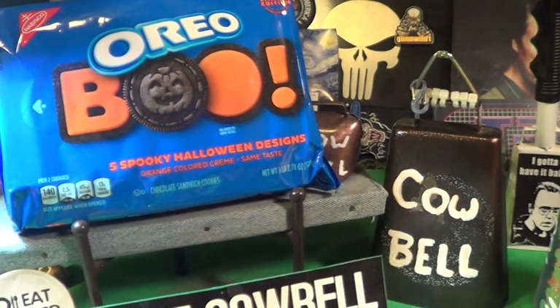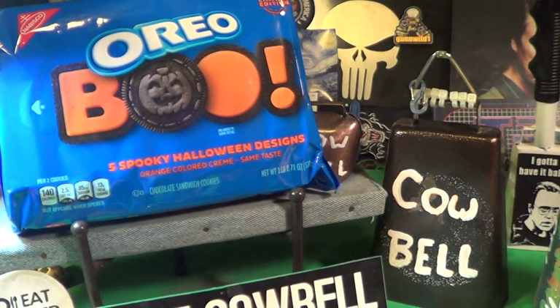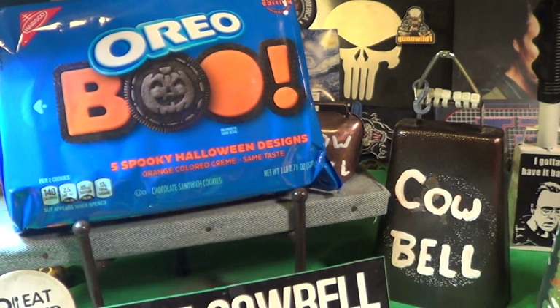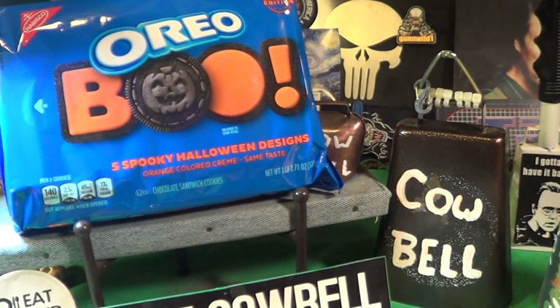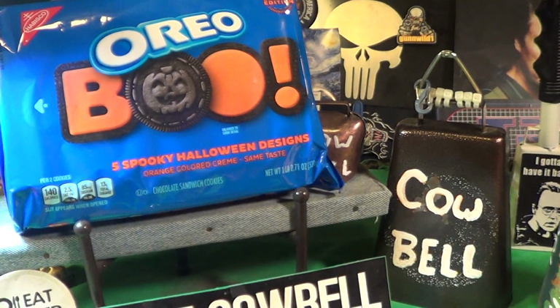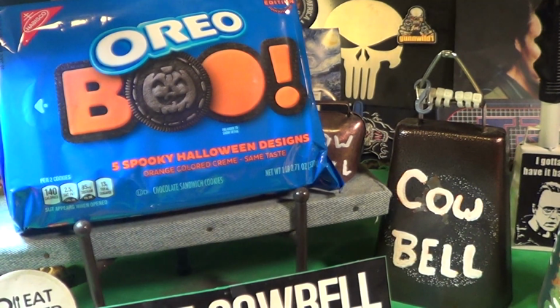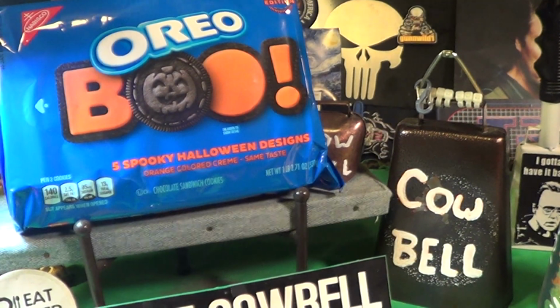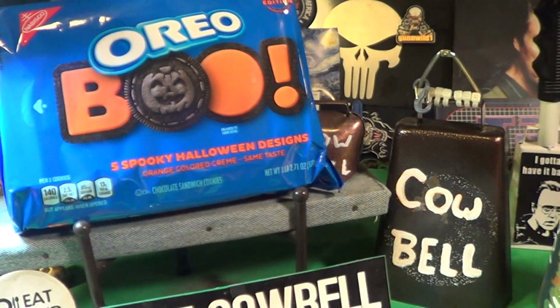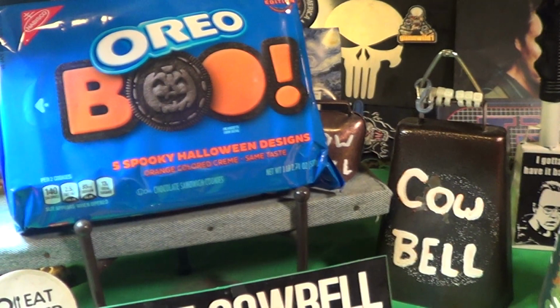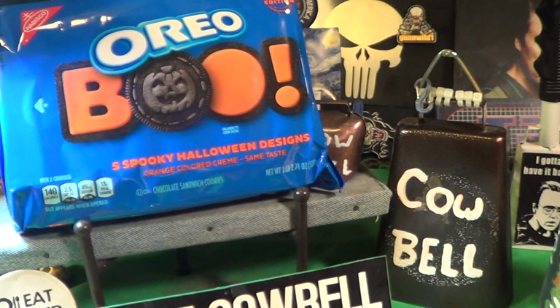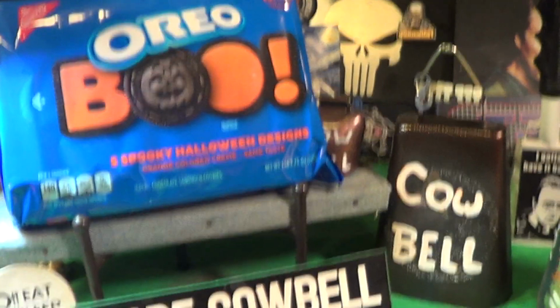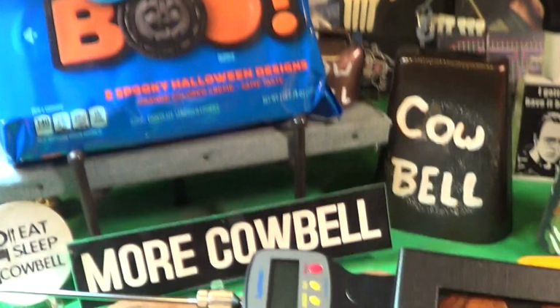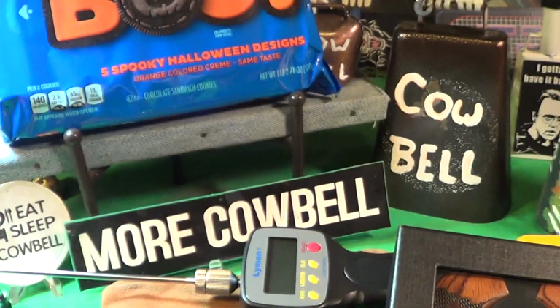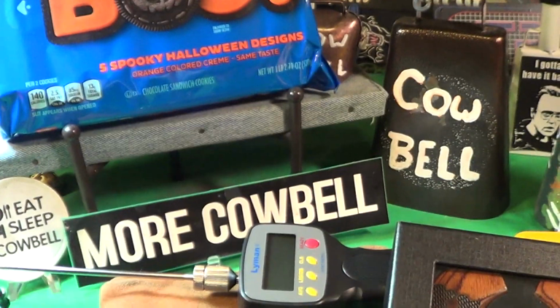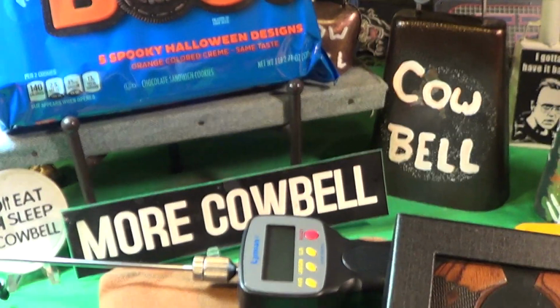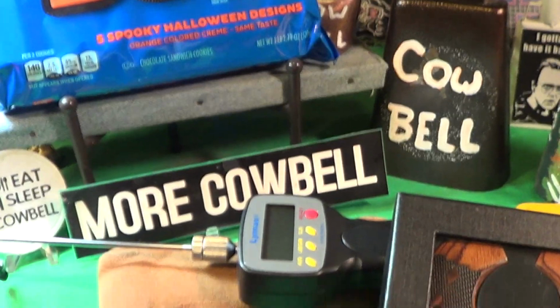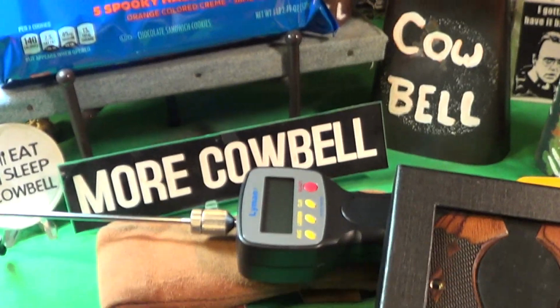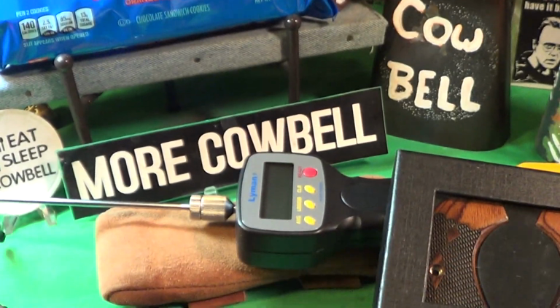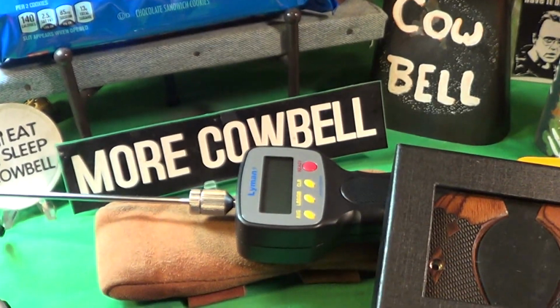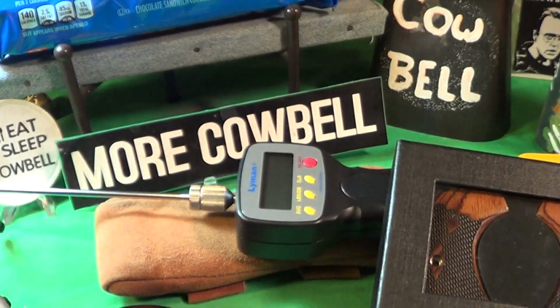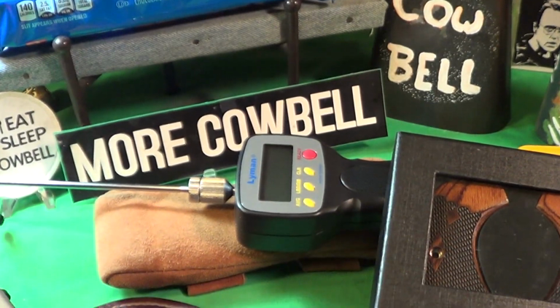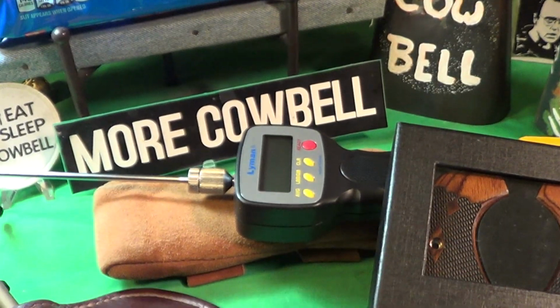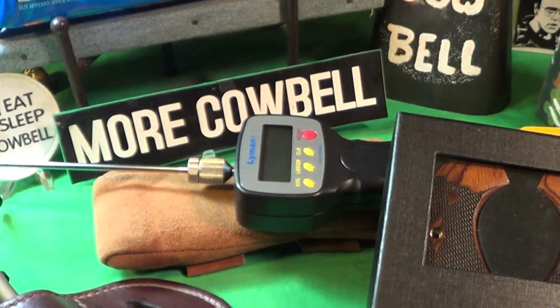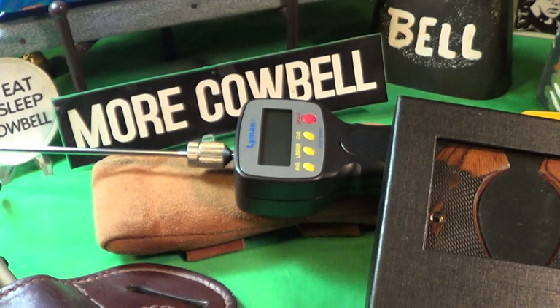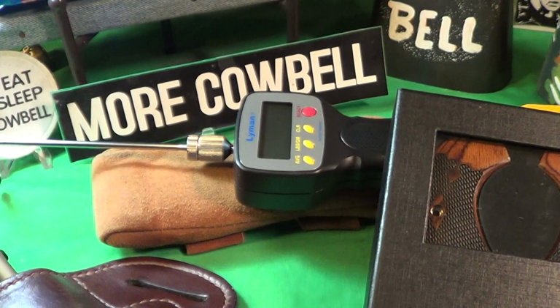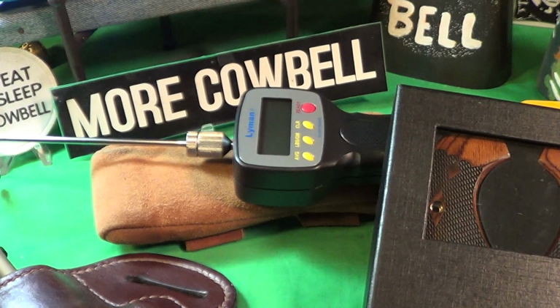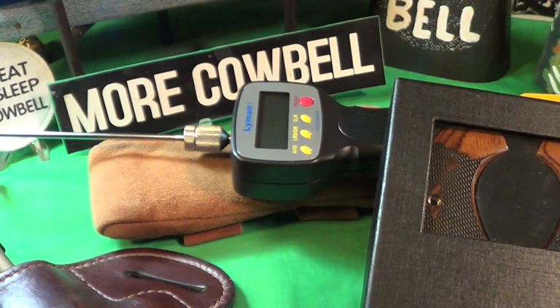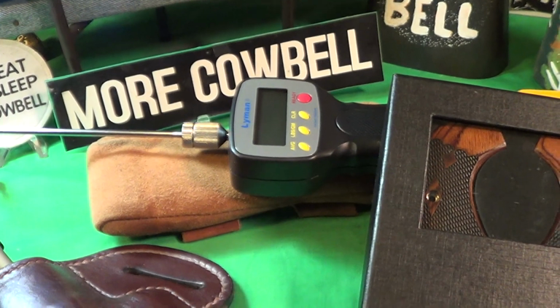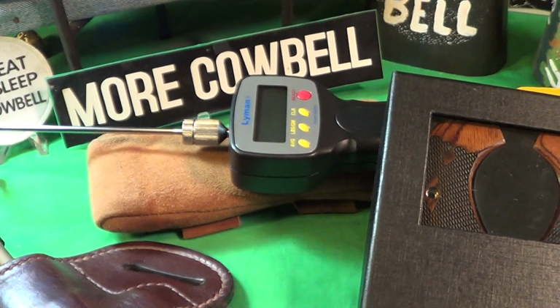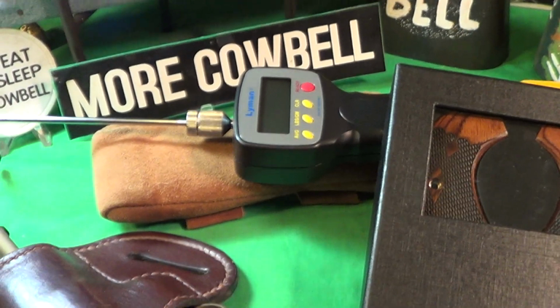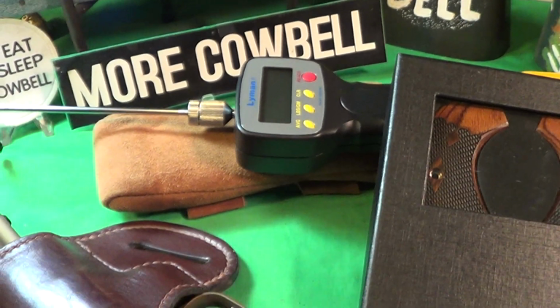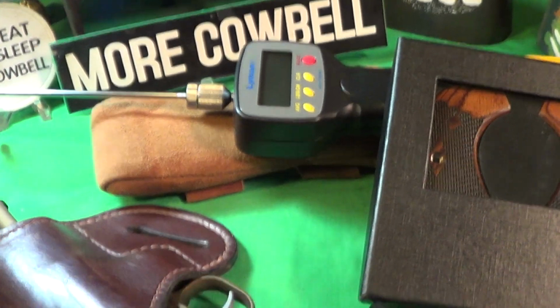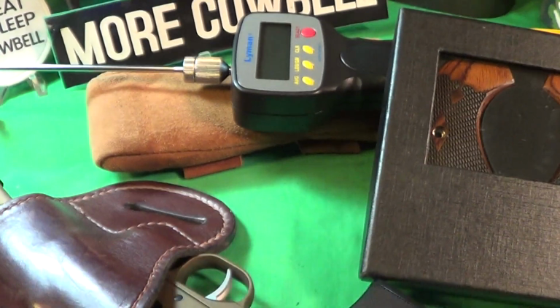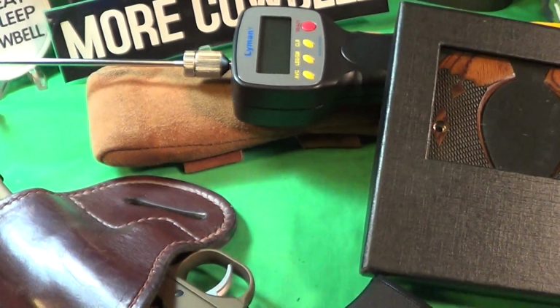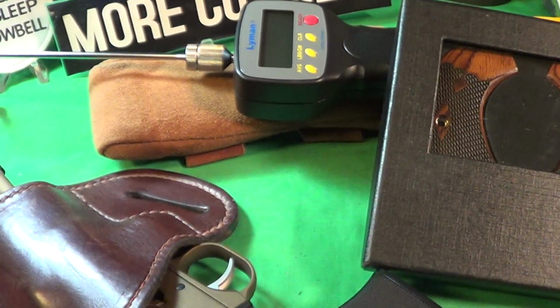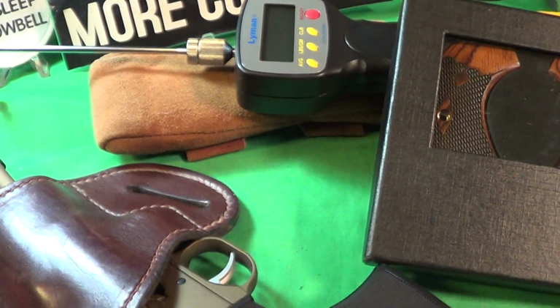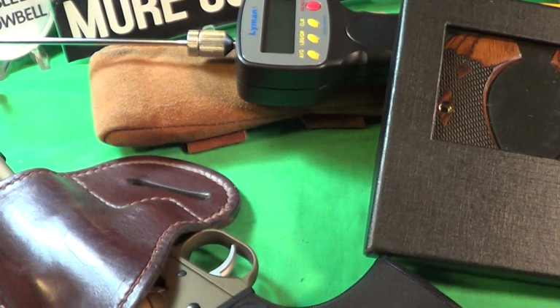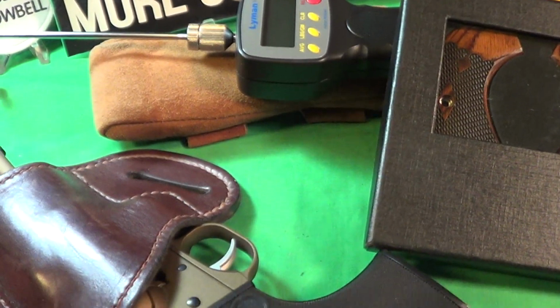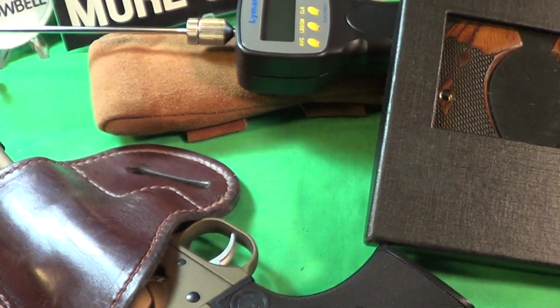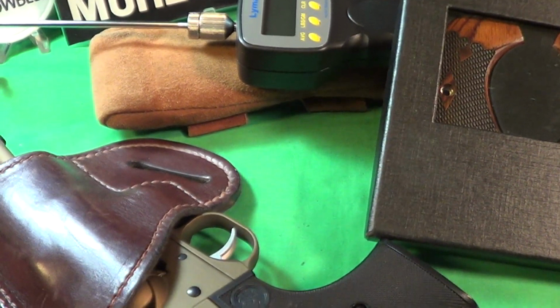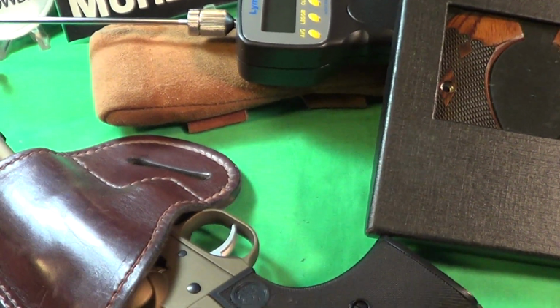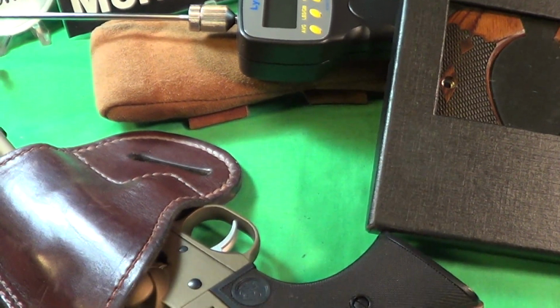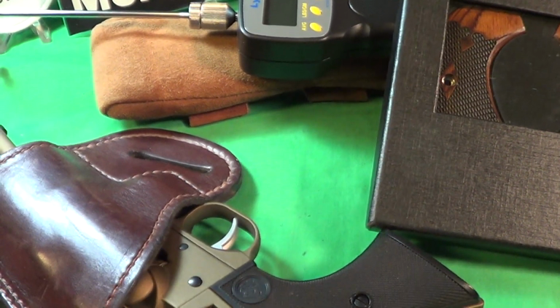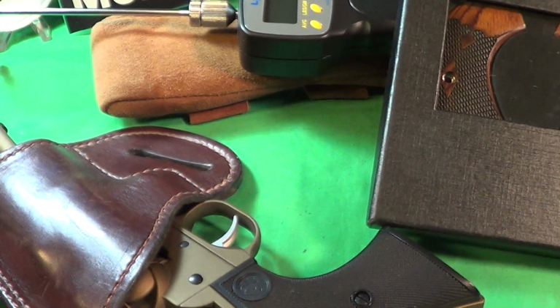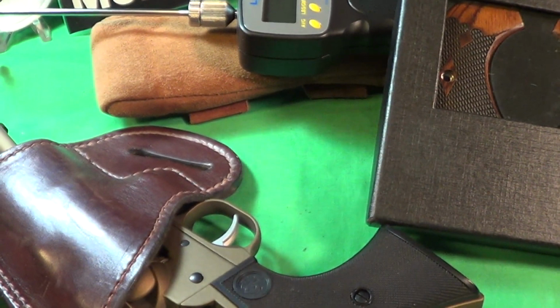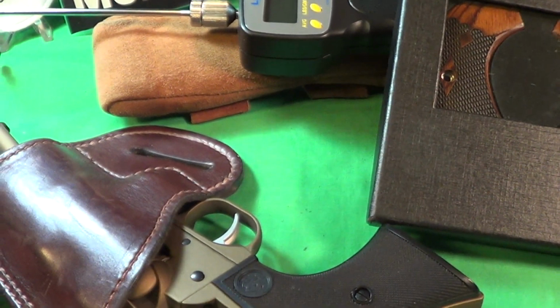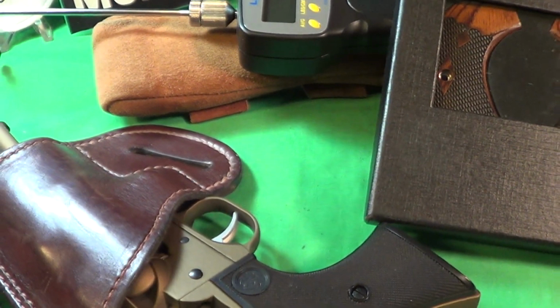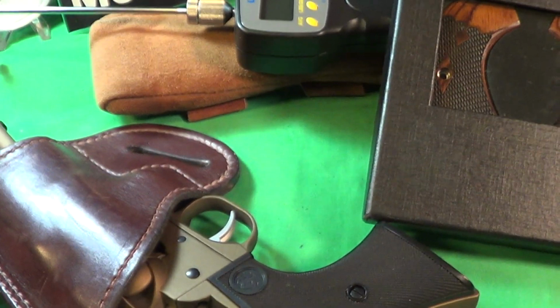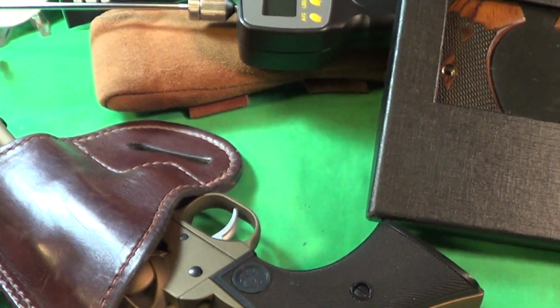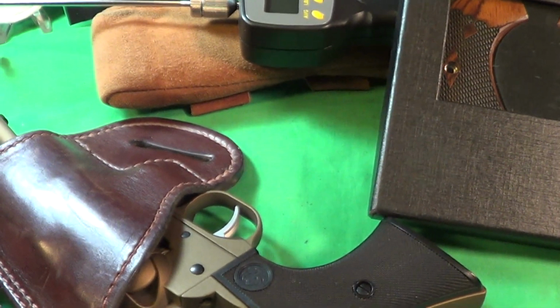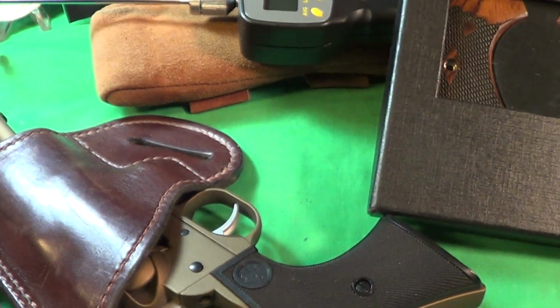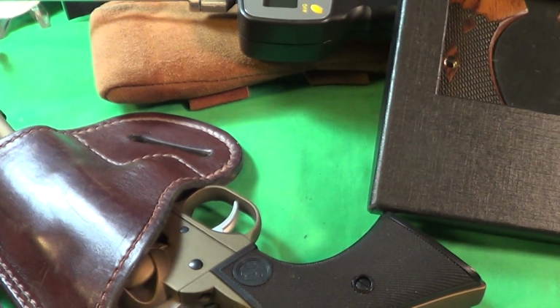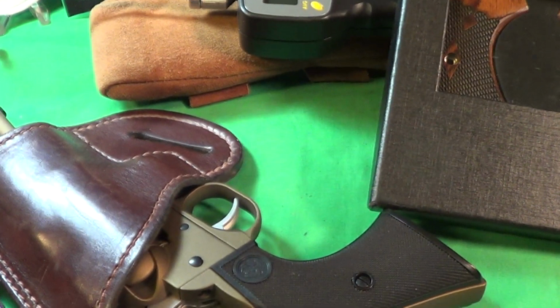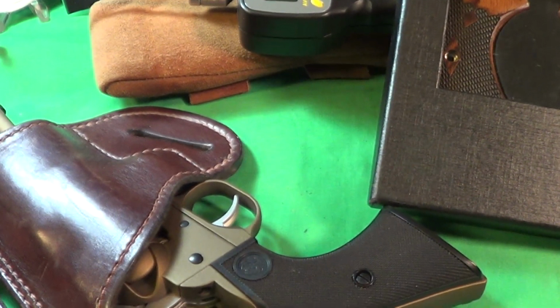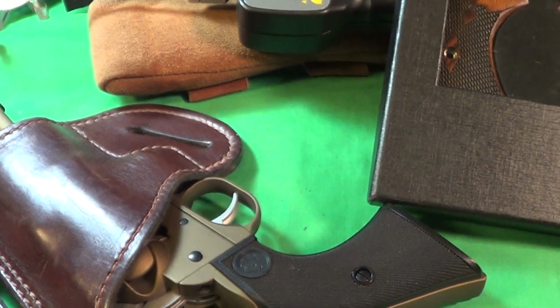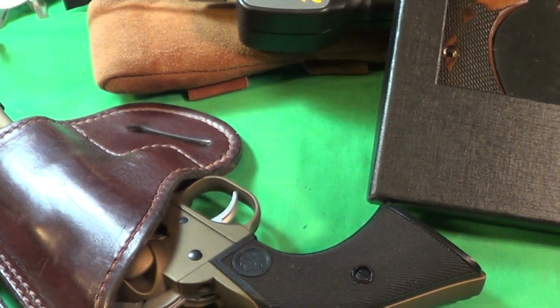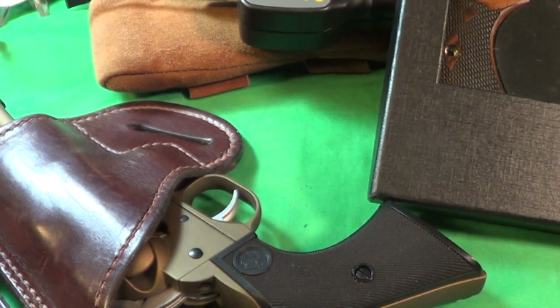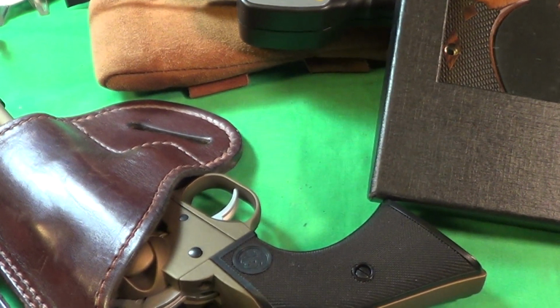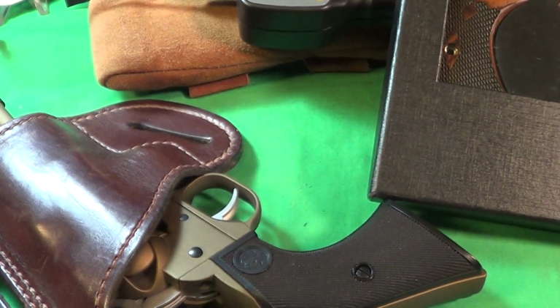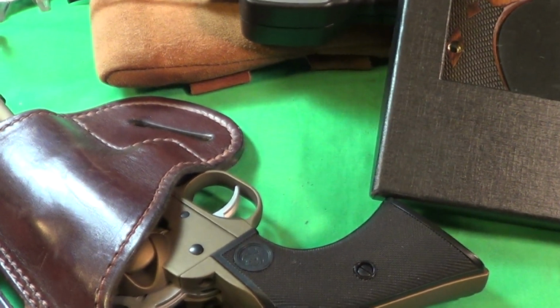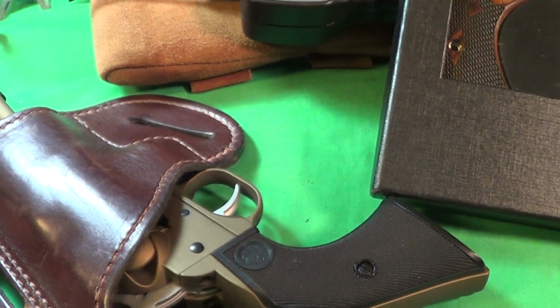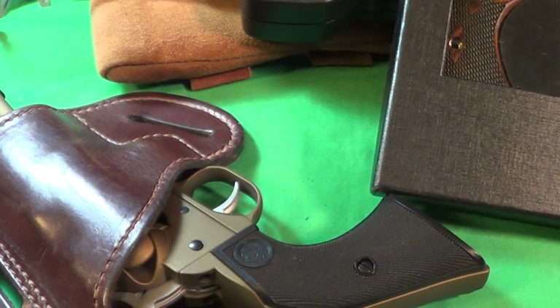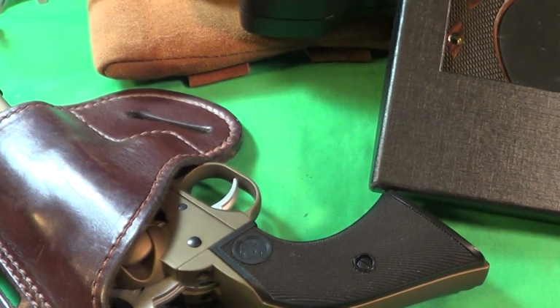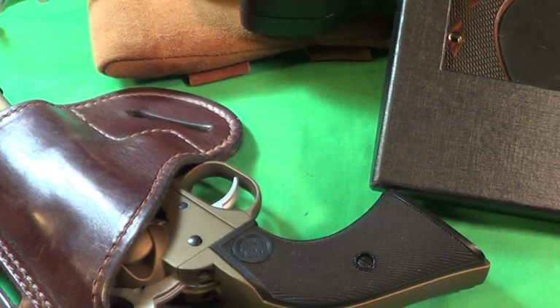So today we are going to change the grips on this Ruger Wrangler.